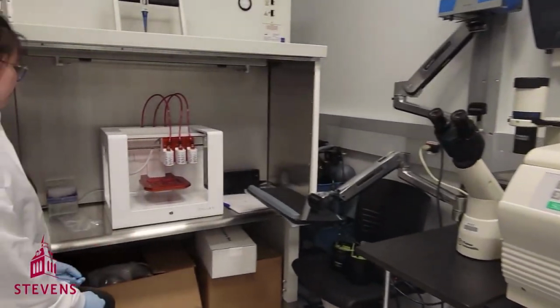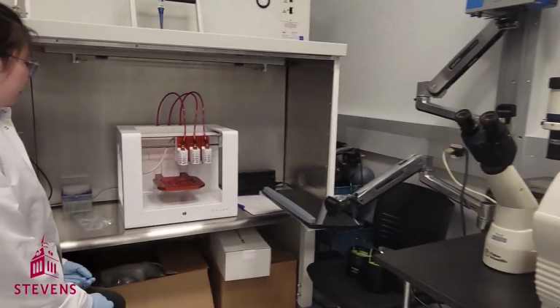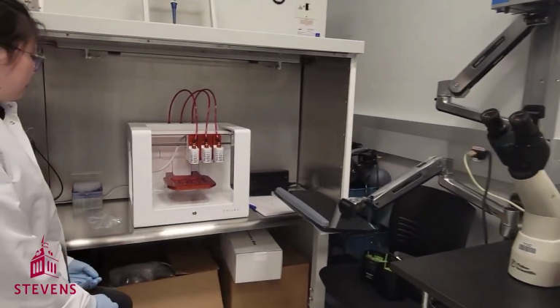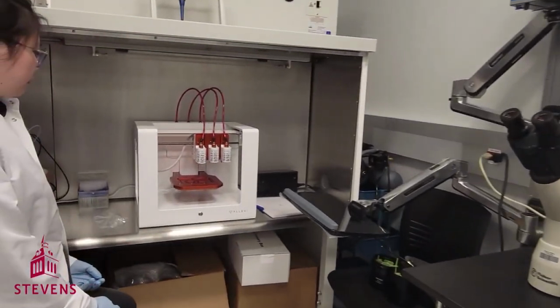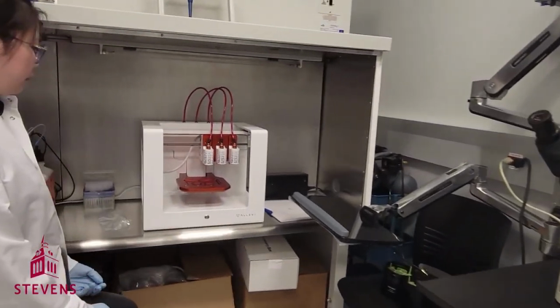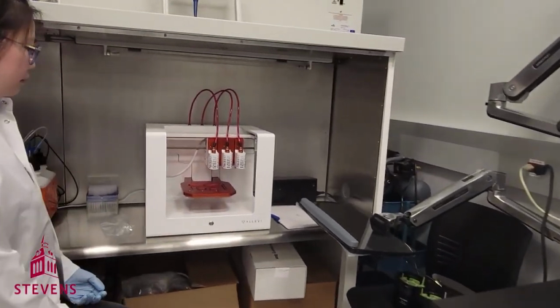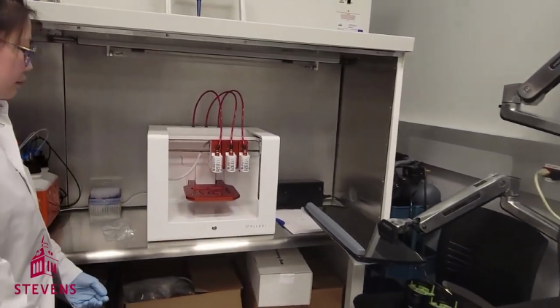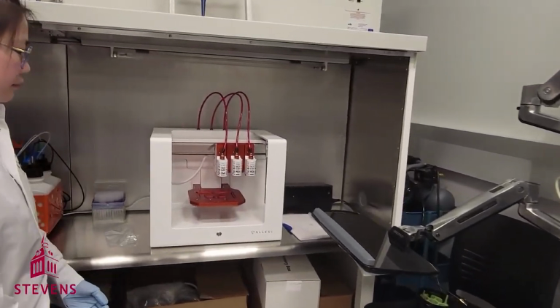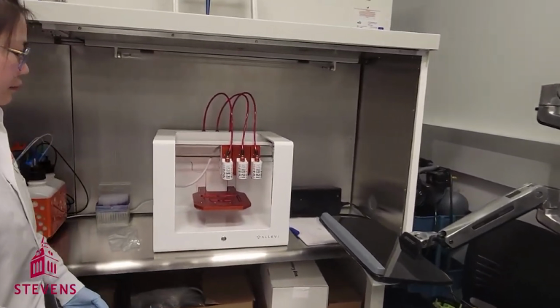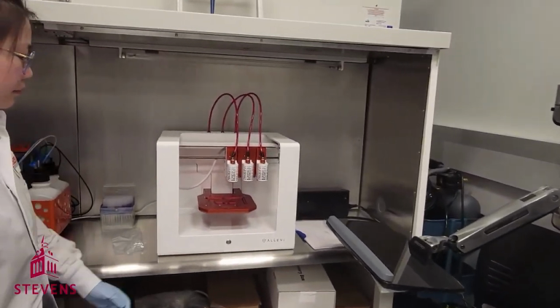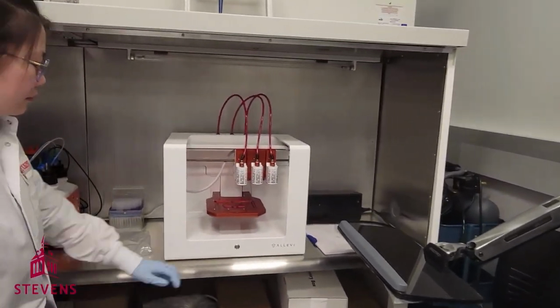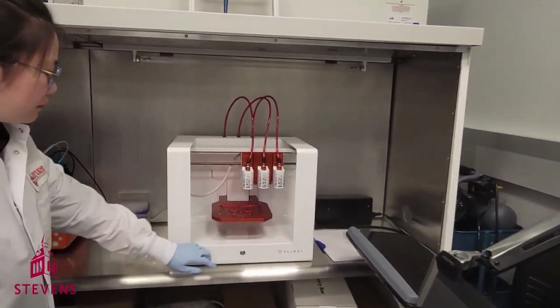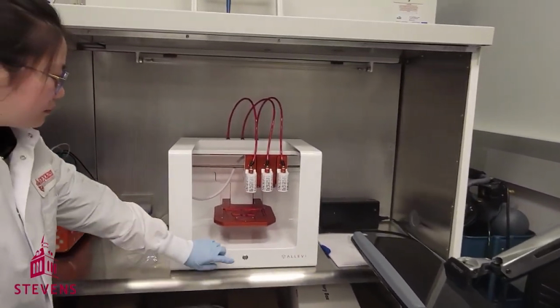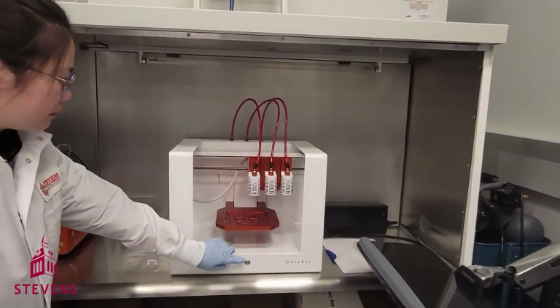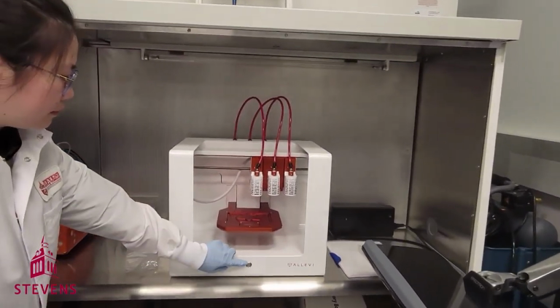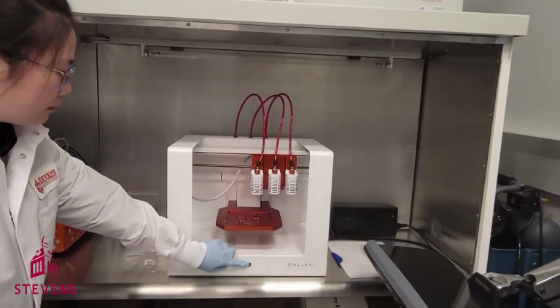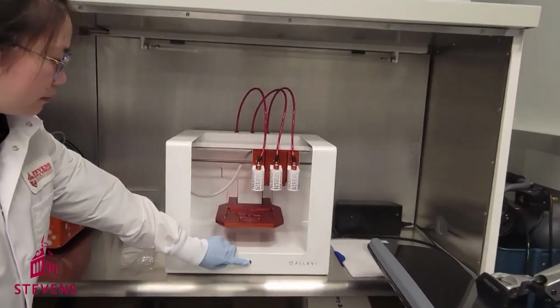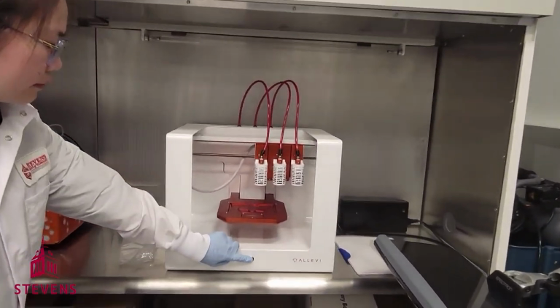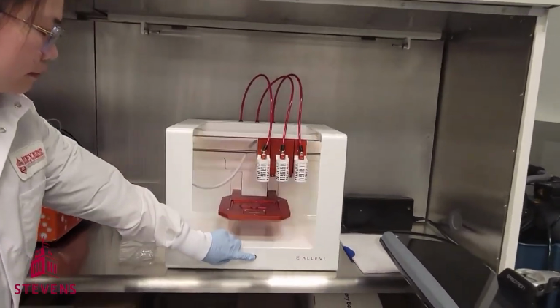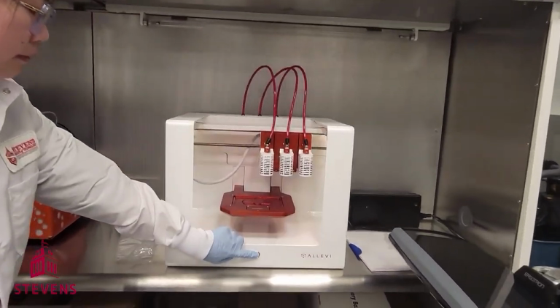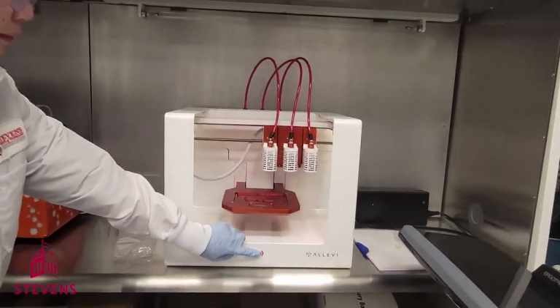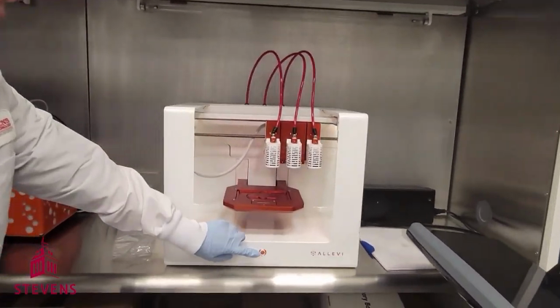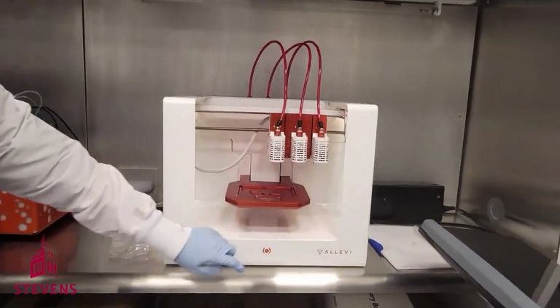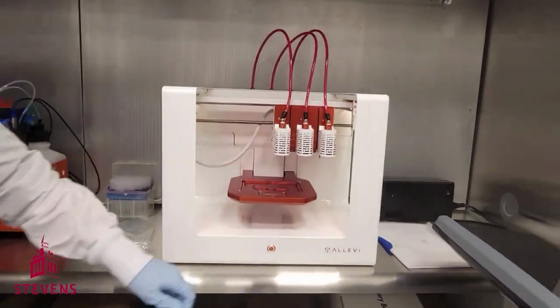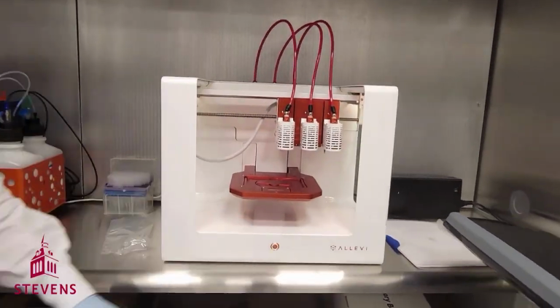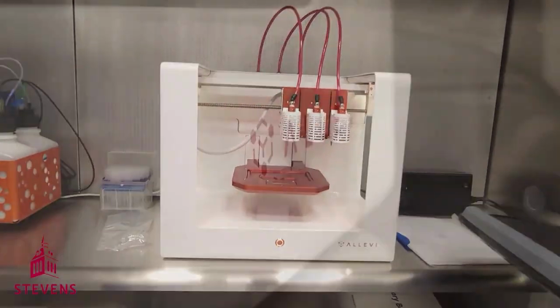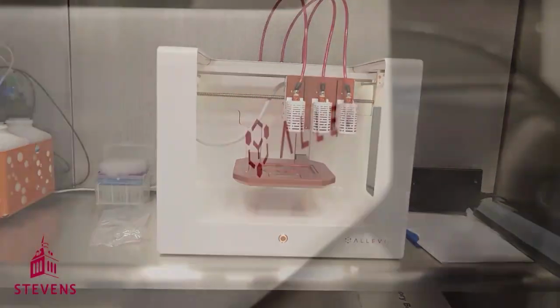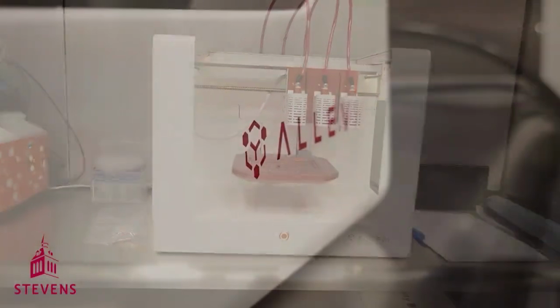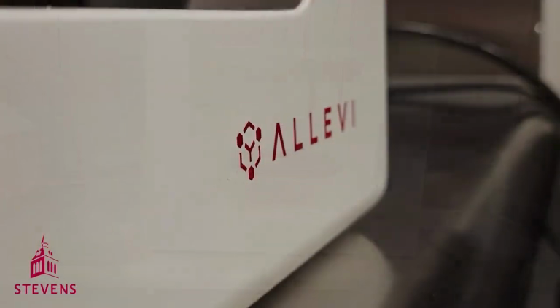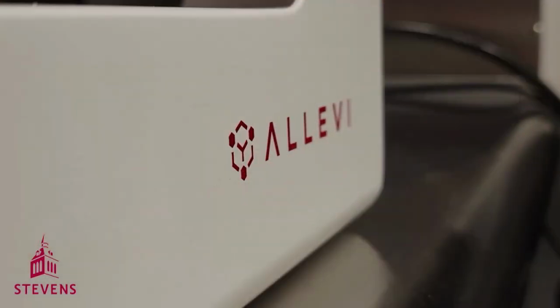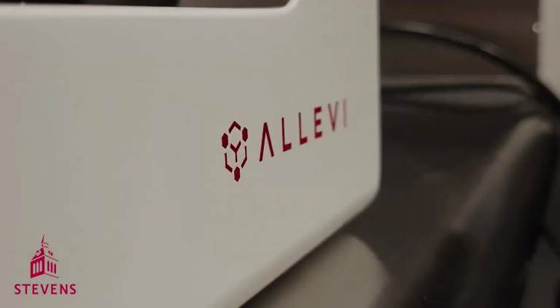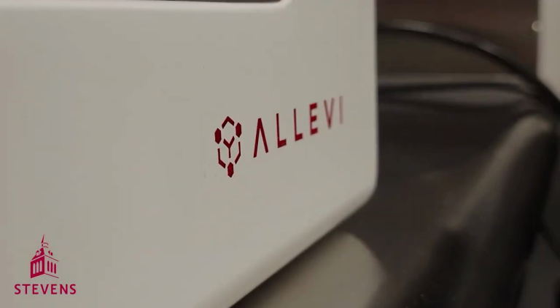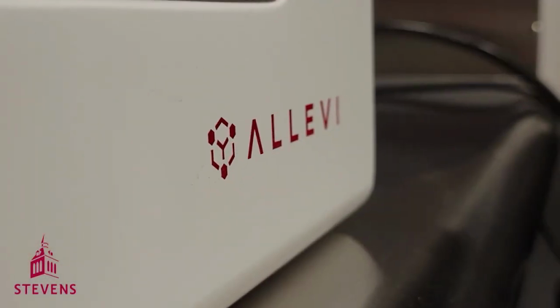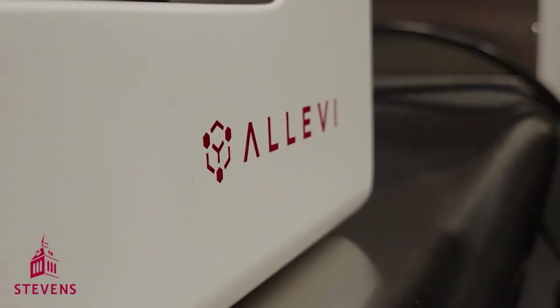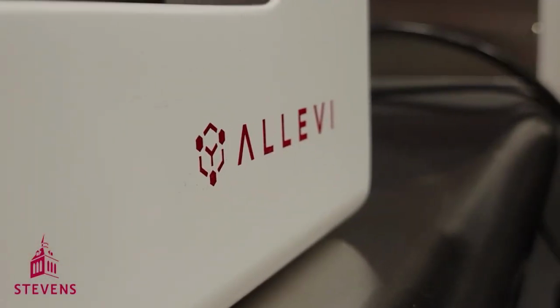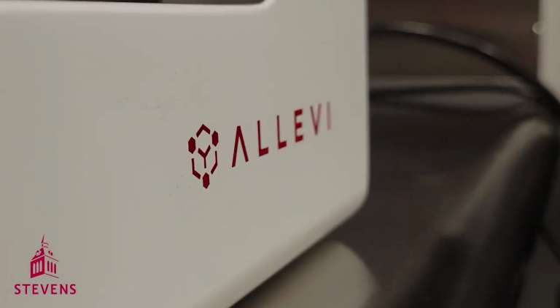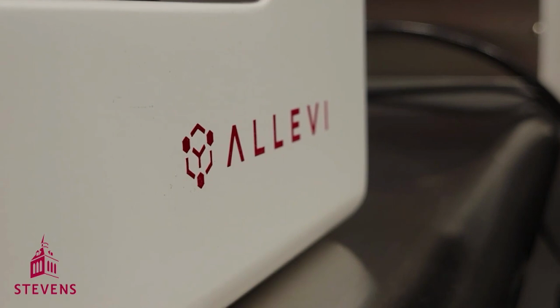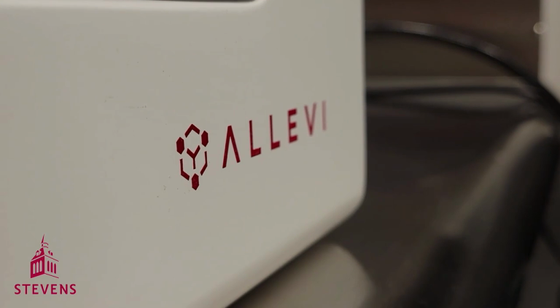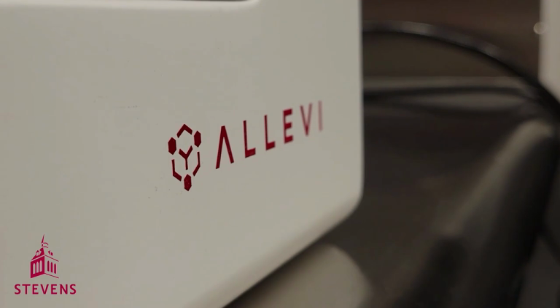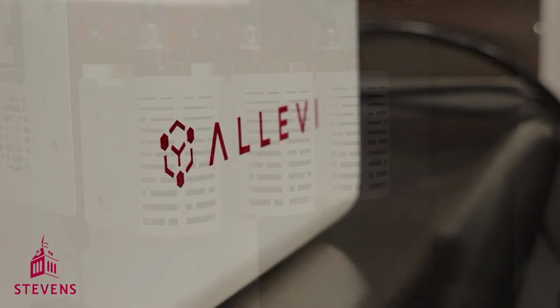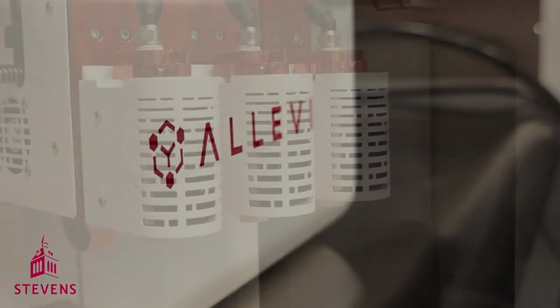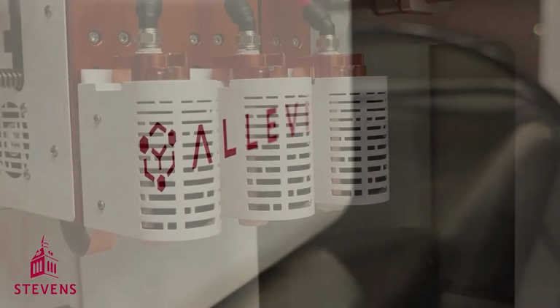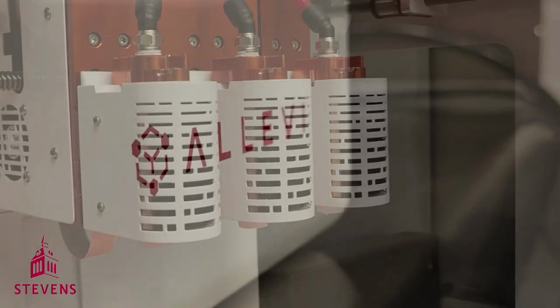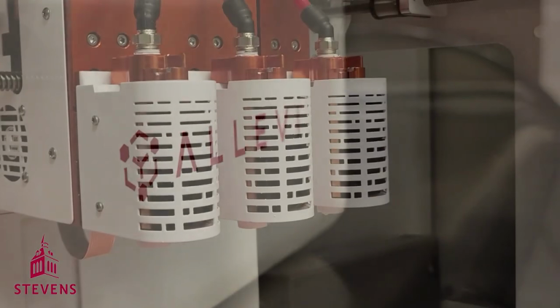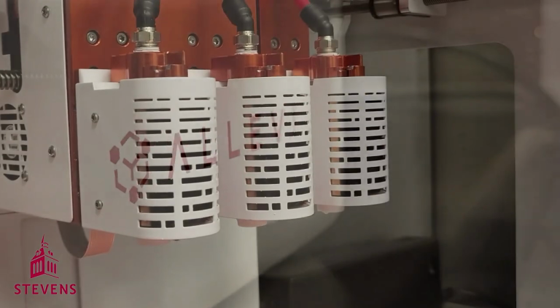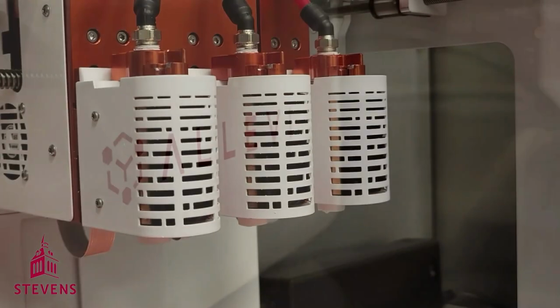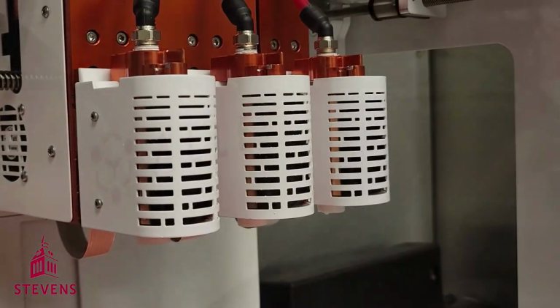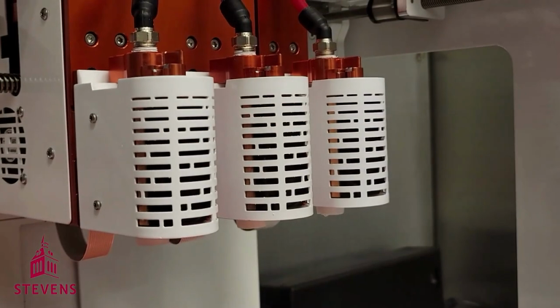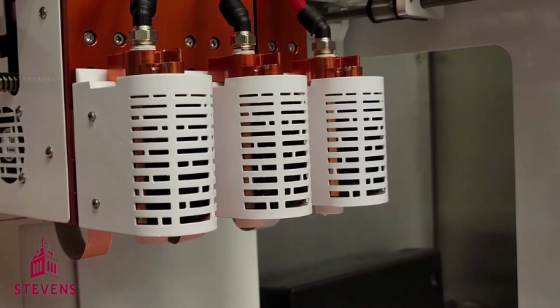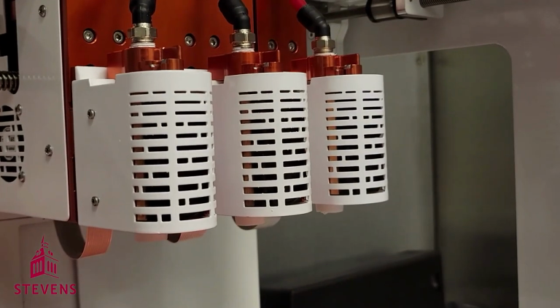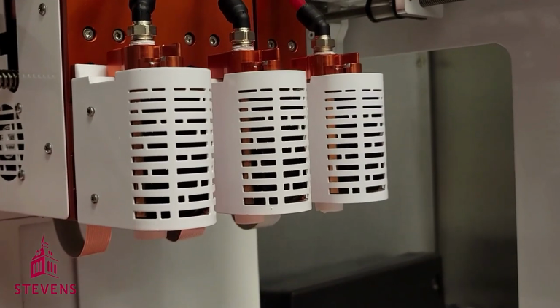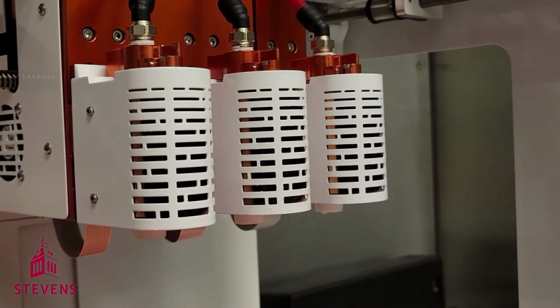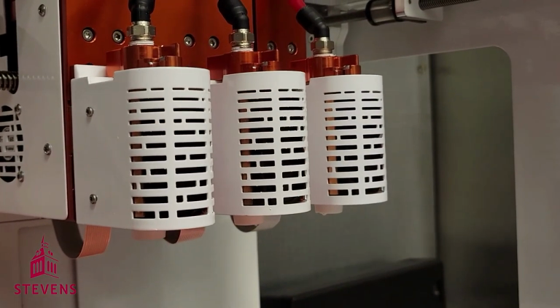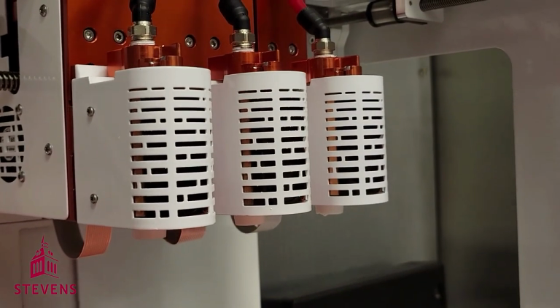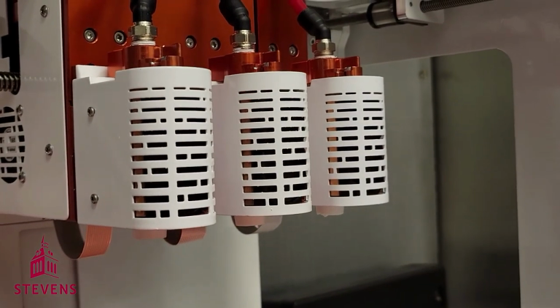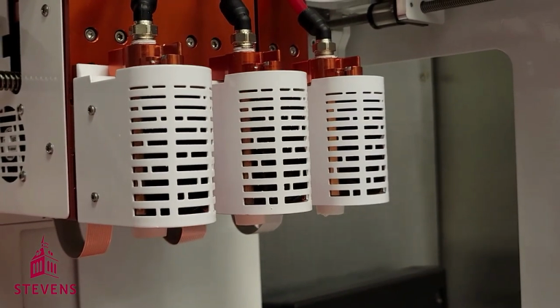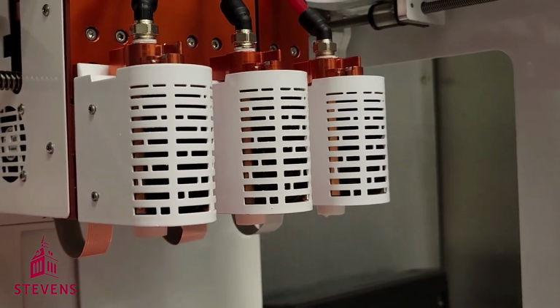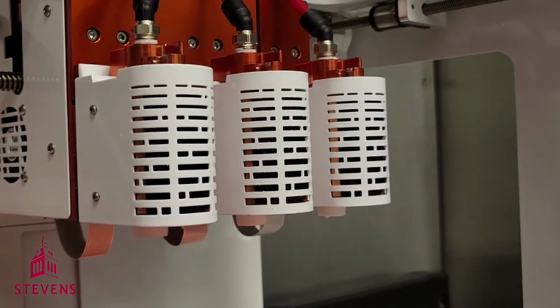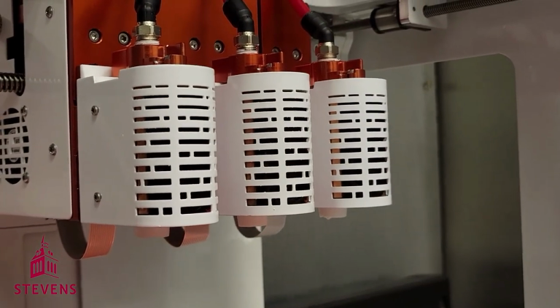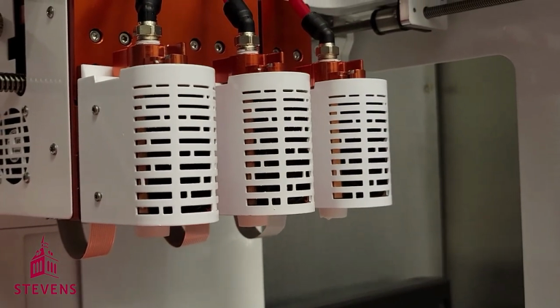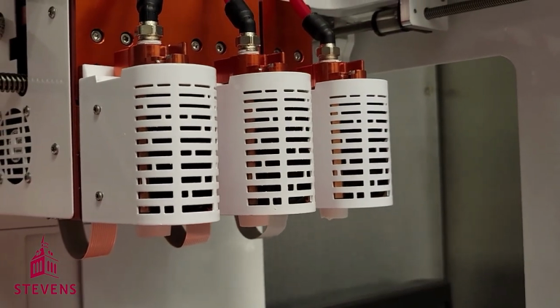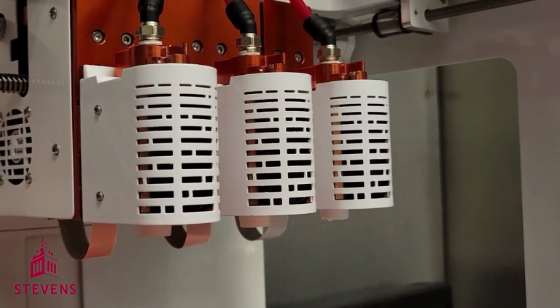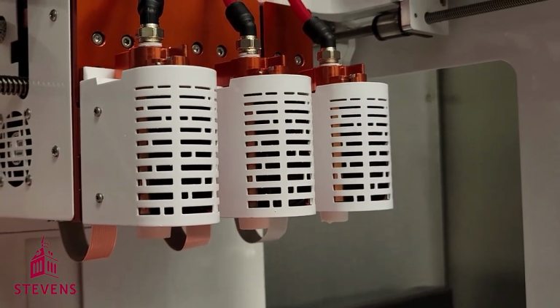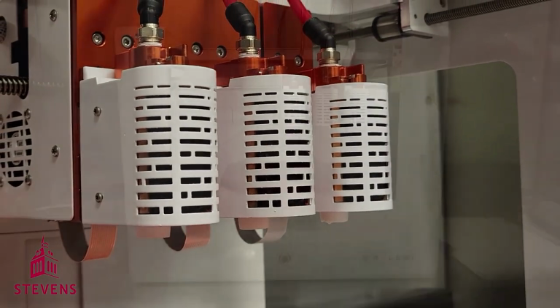To the left, we also have the Alevi, which is a special bioprinter that can directly 3D print structures with cells.